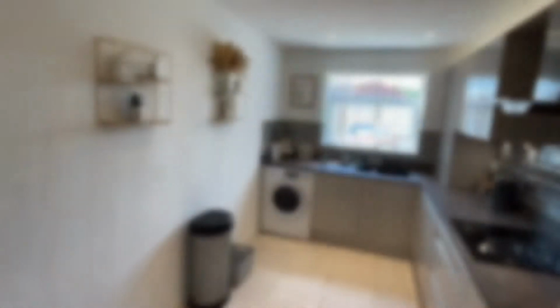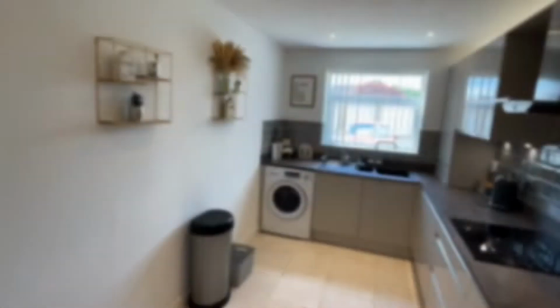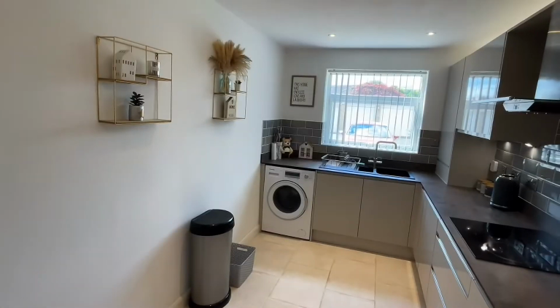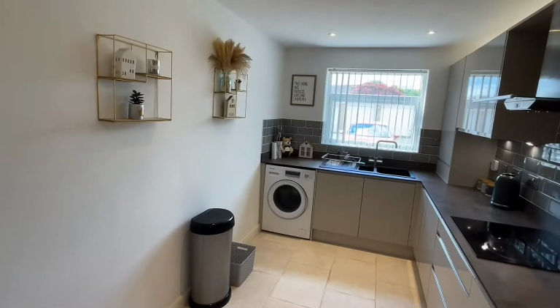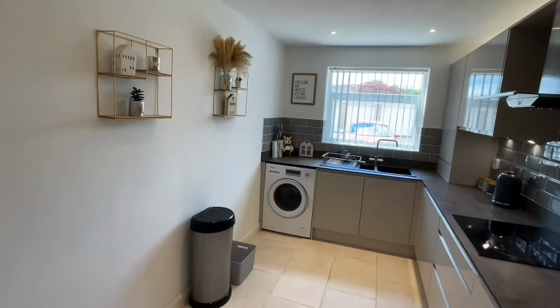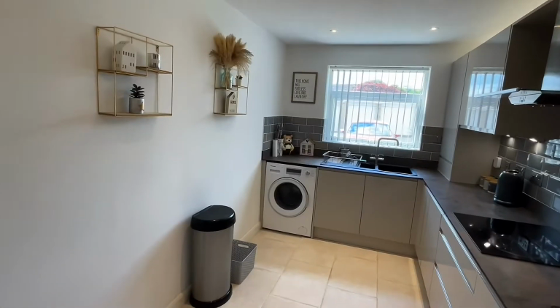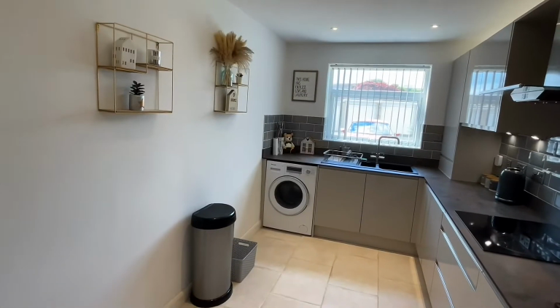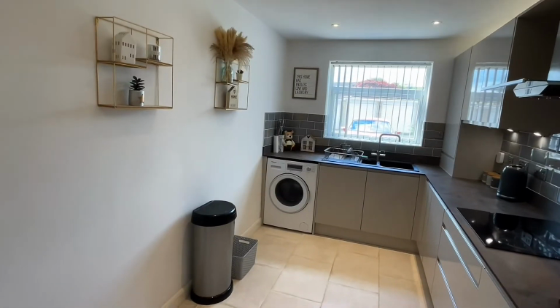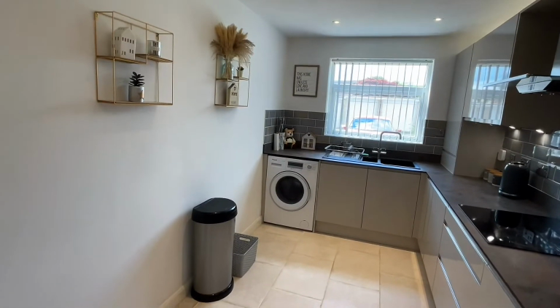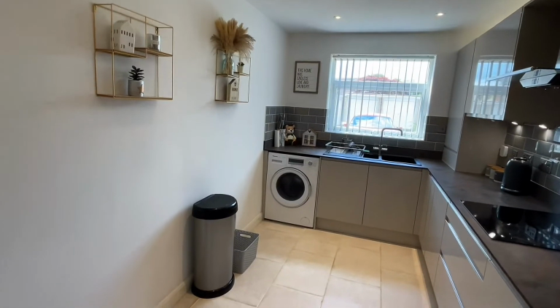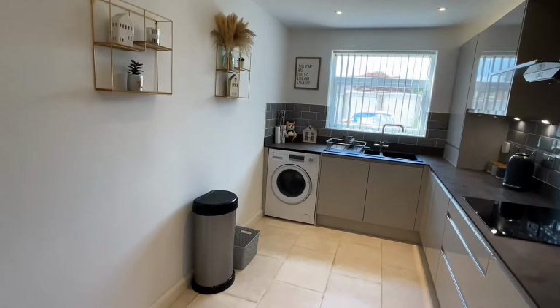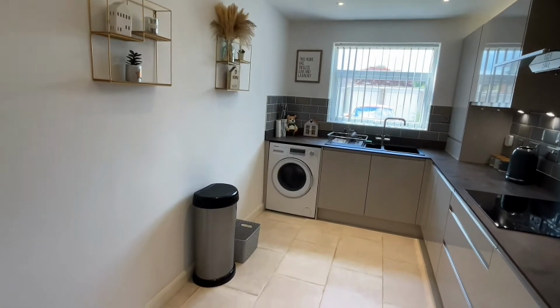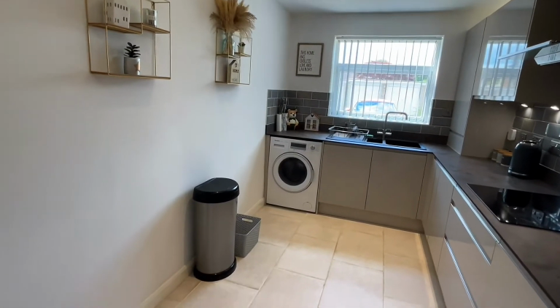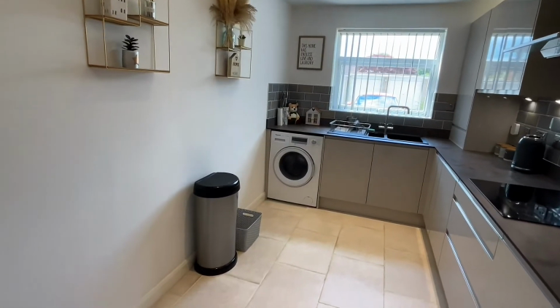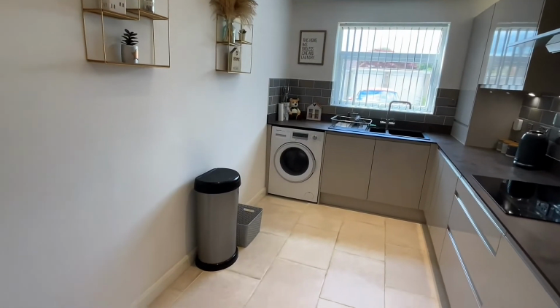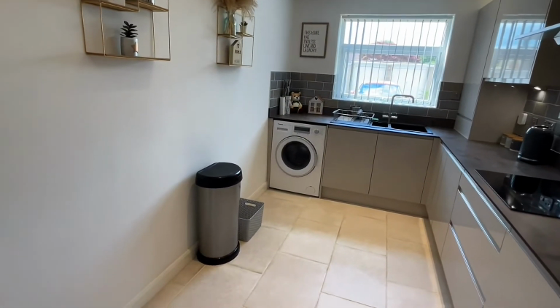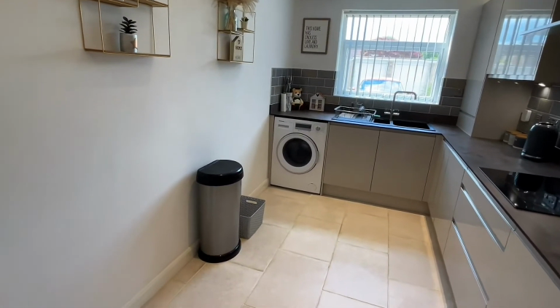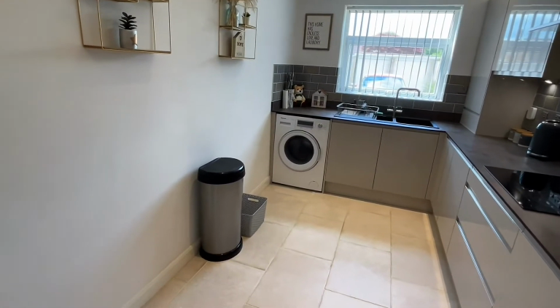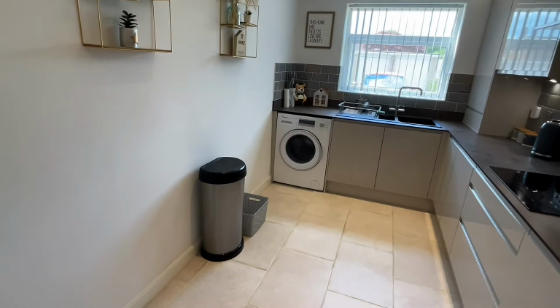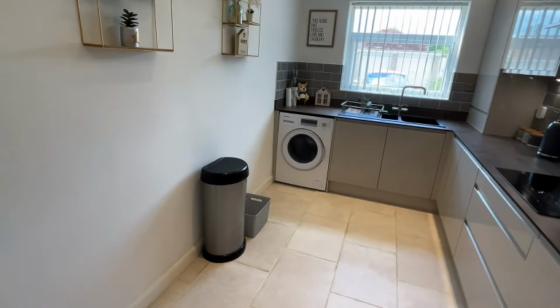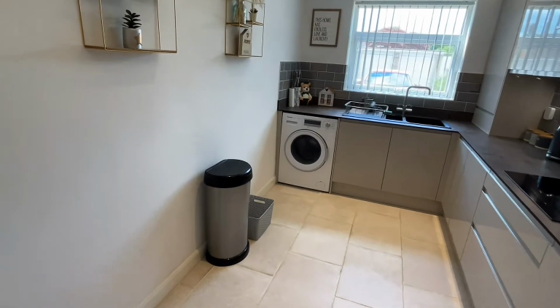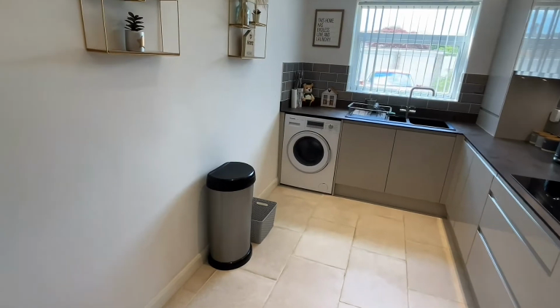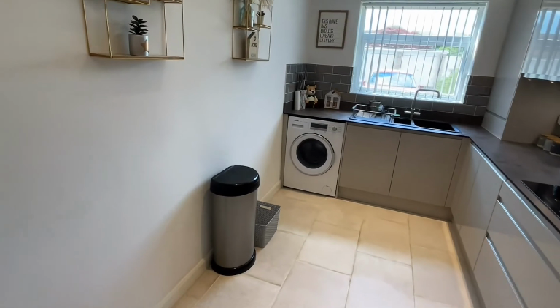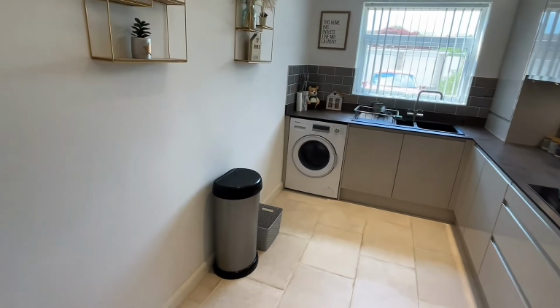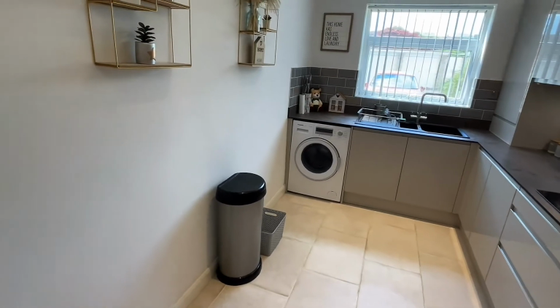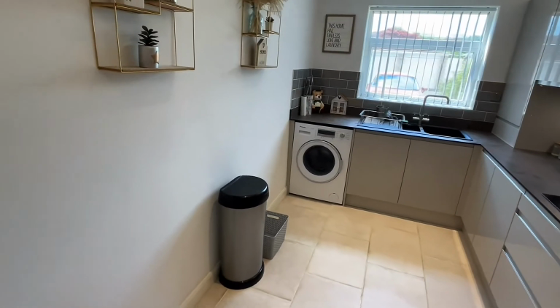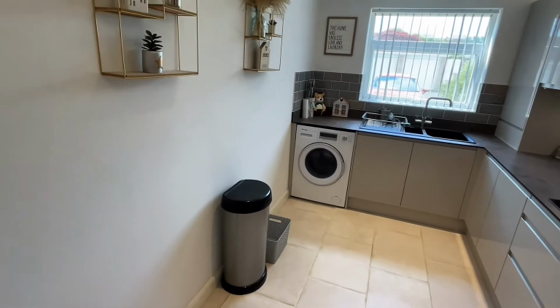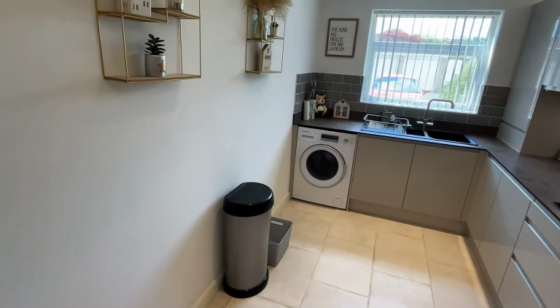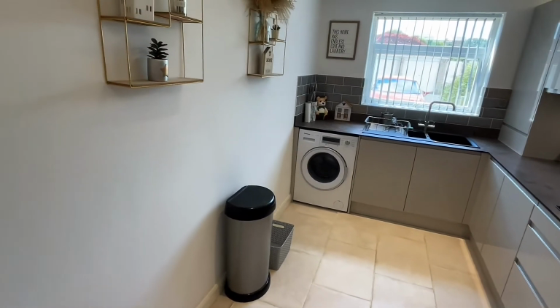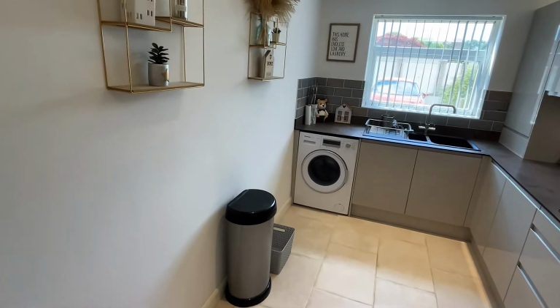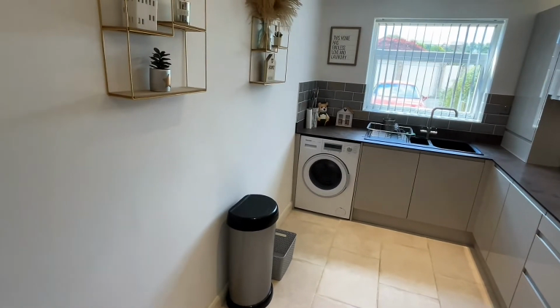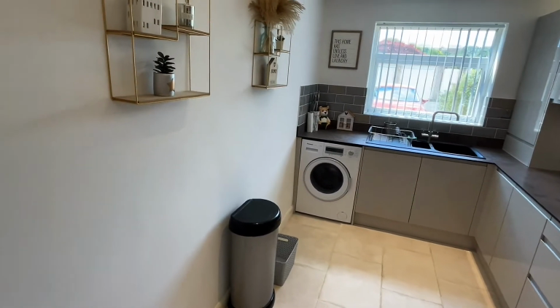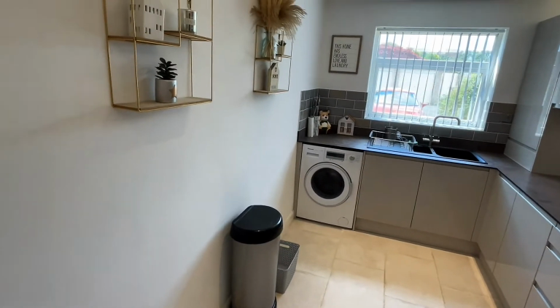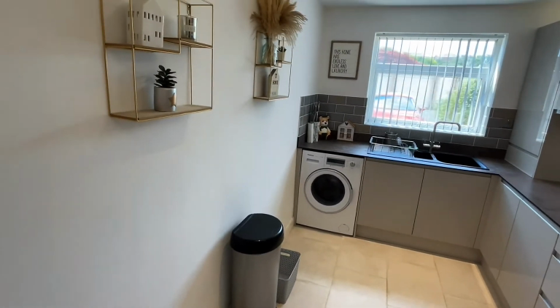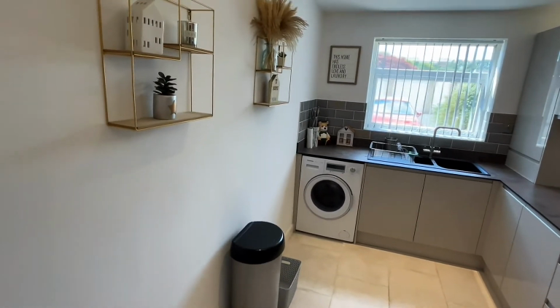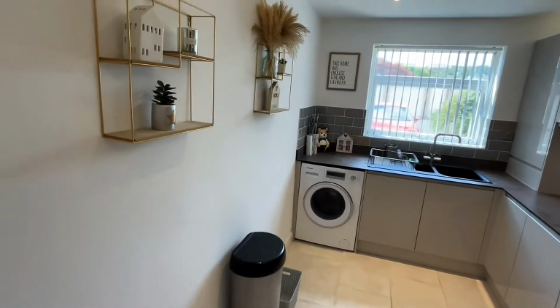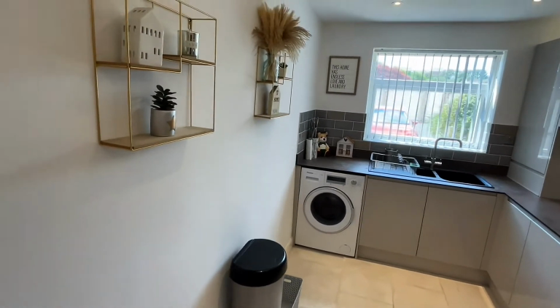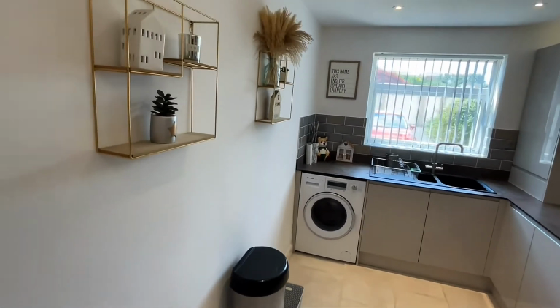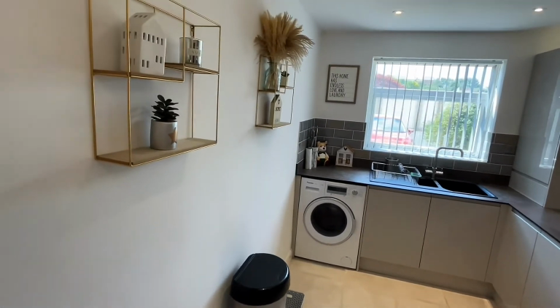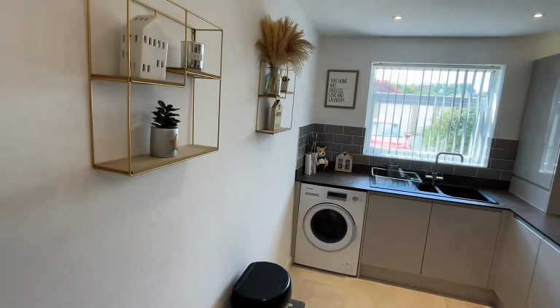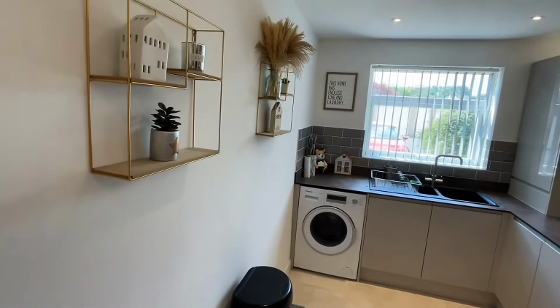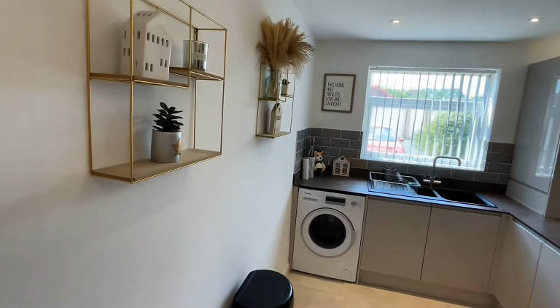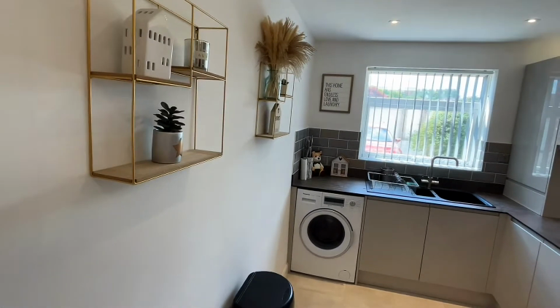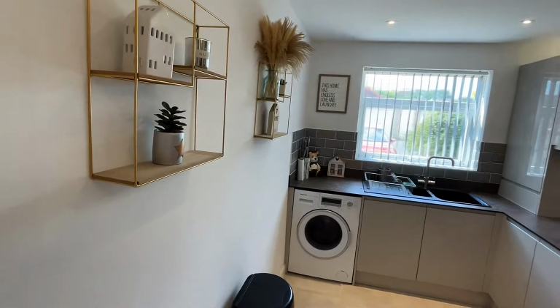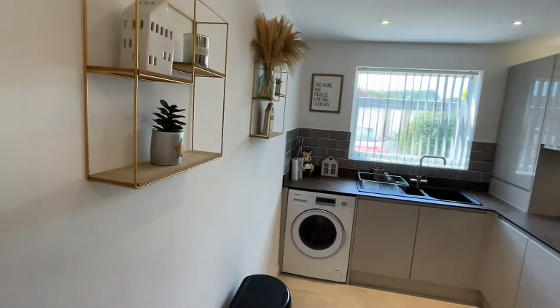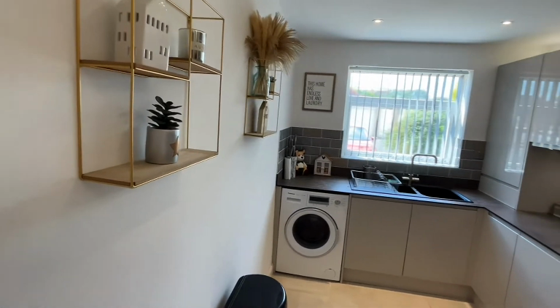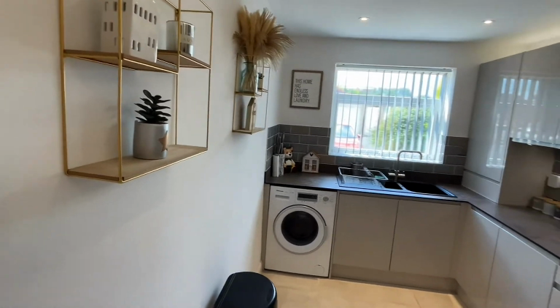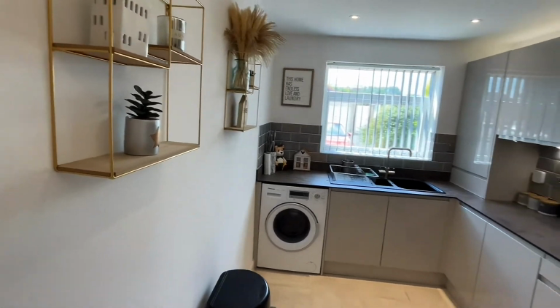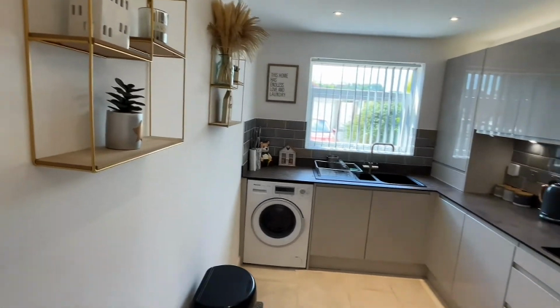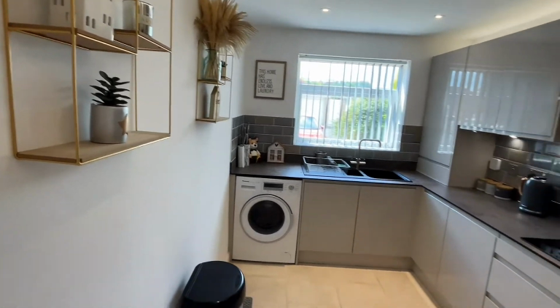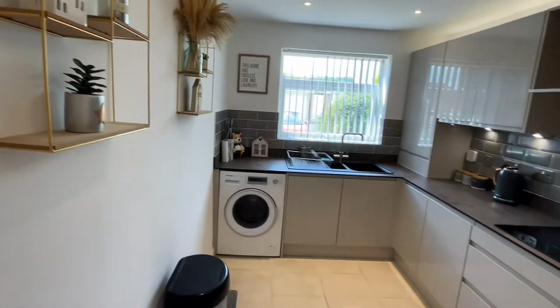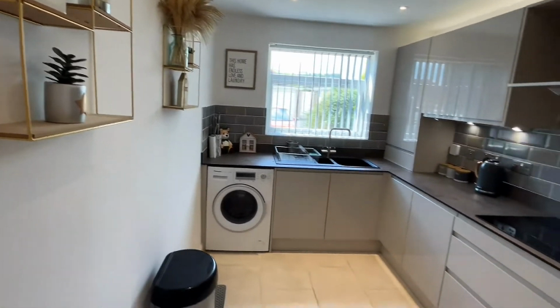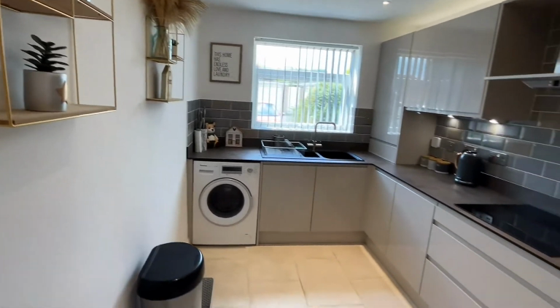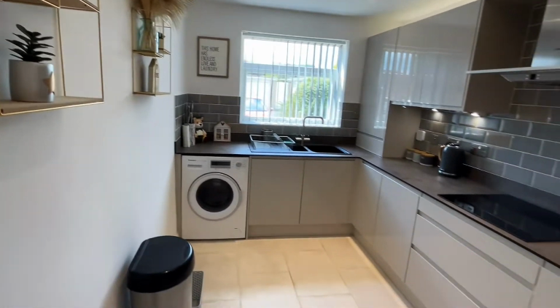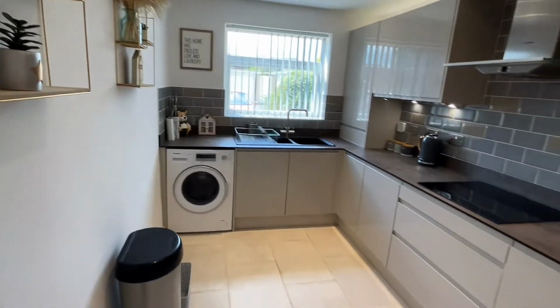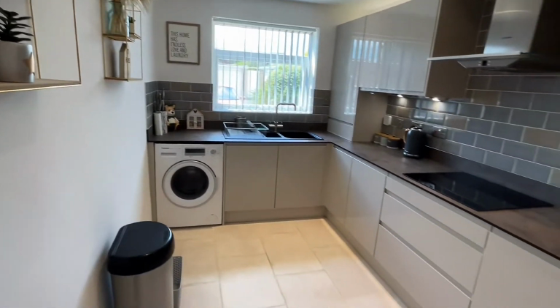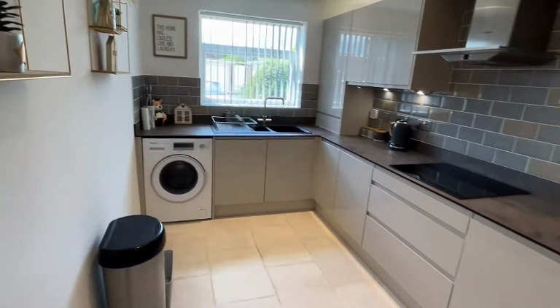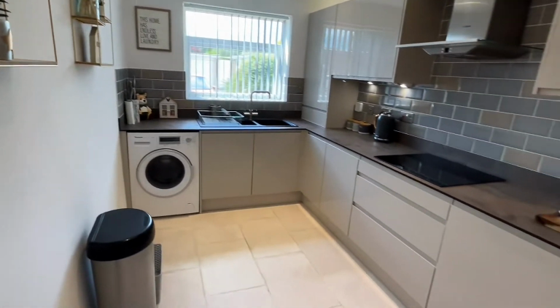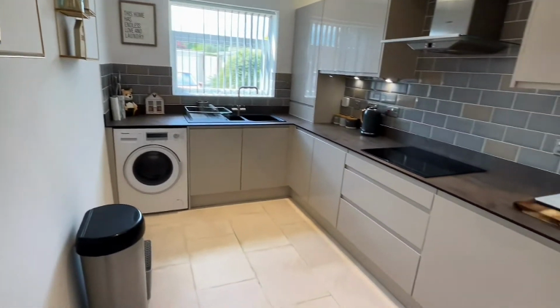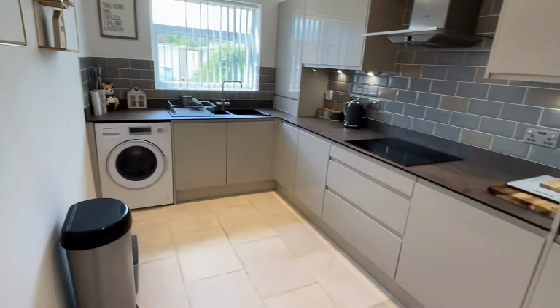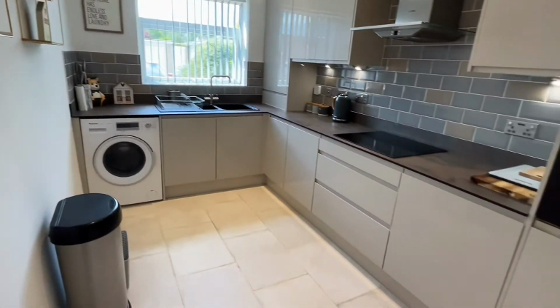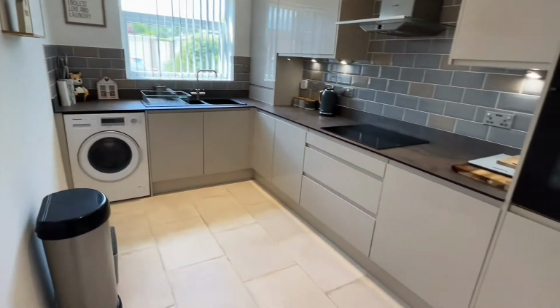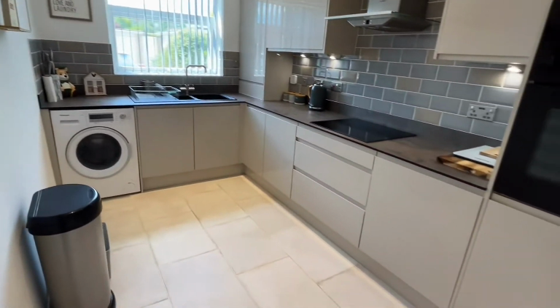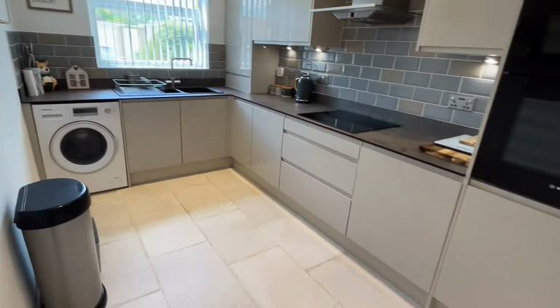As you can see the property has been done to a very high spec throughout, starting with this very tastefully designed kitchen.